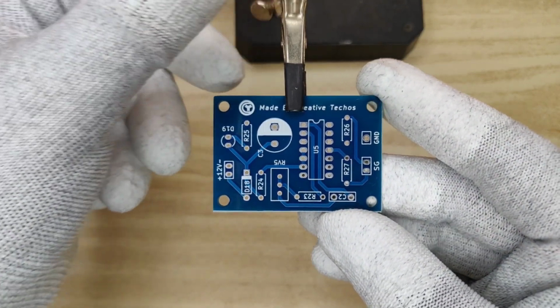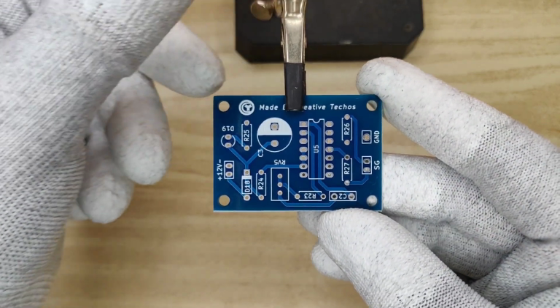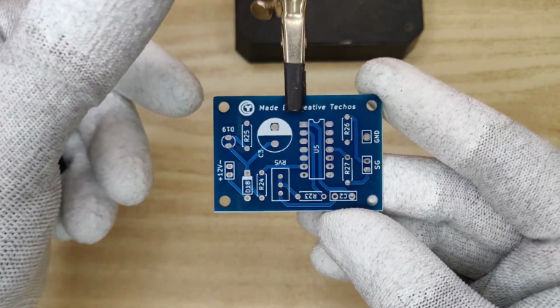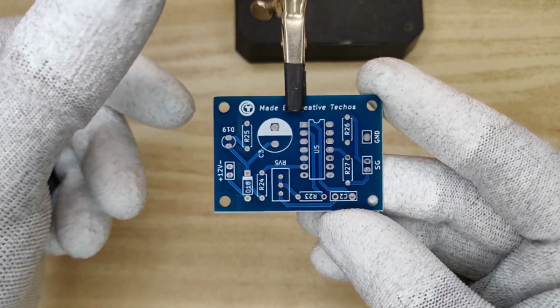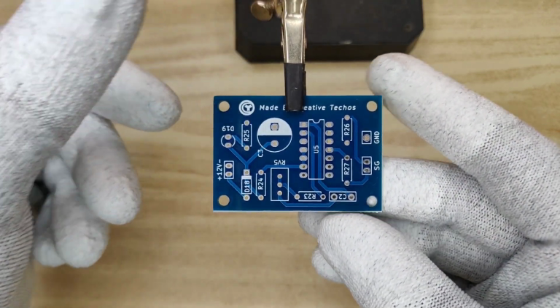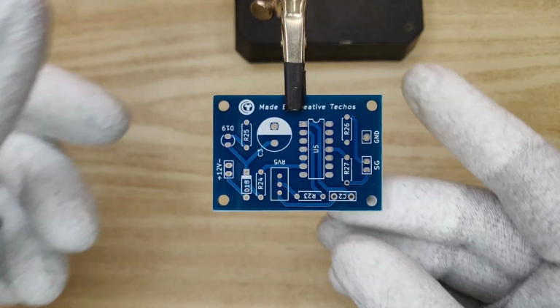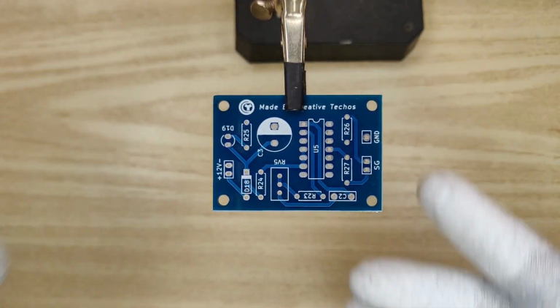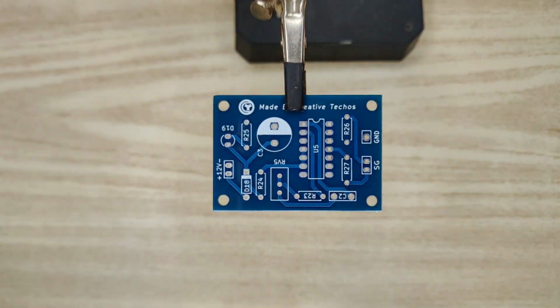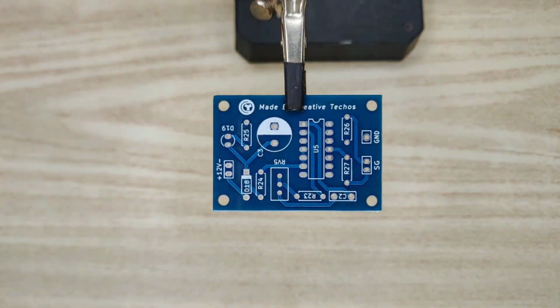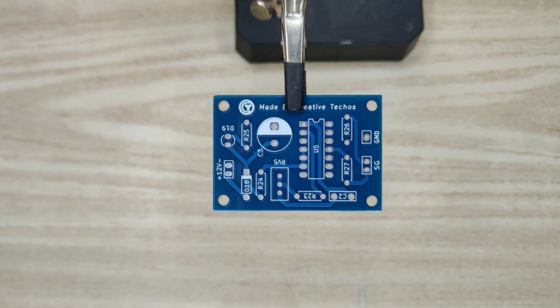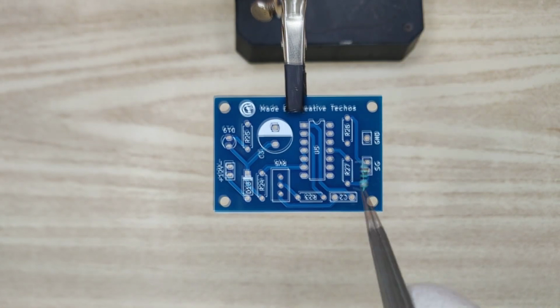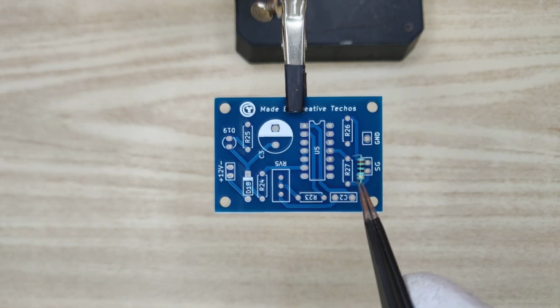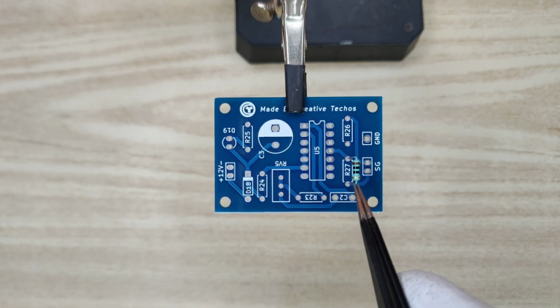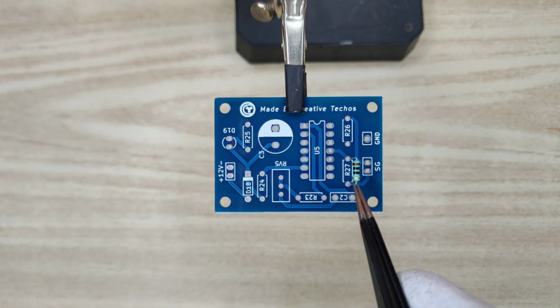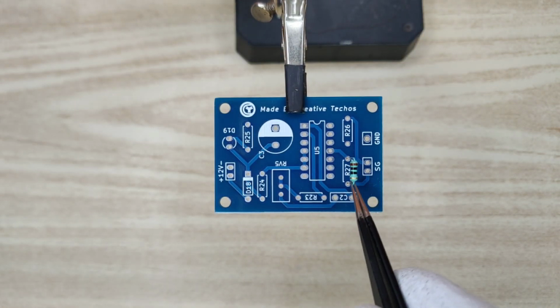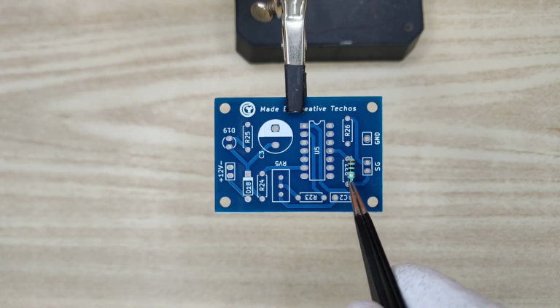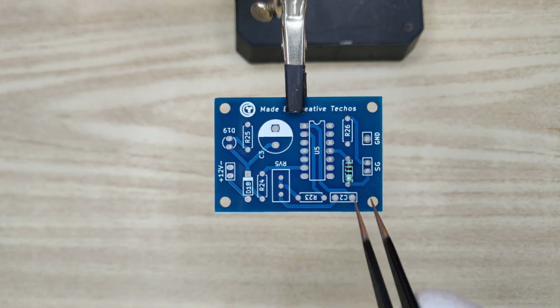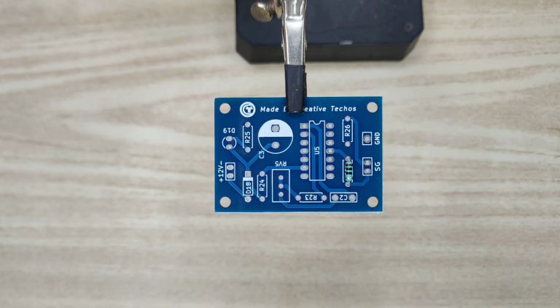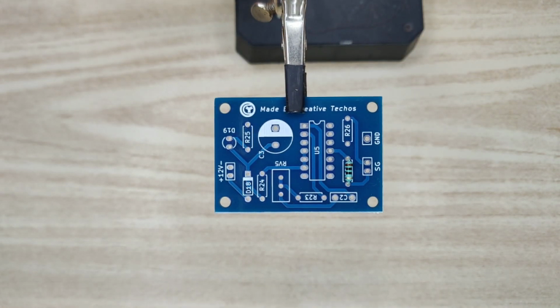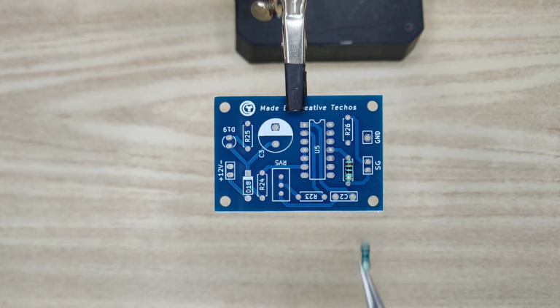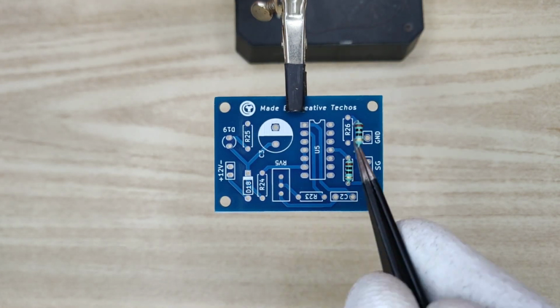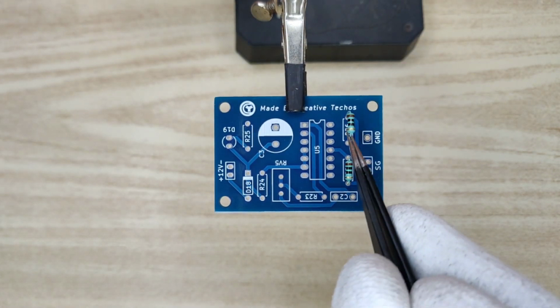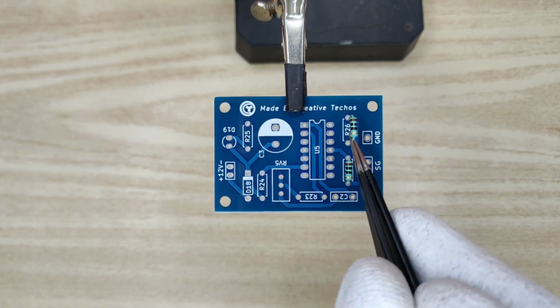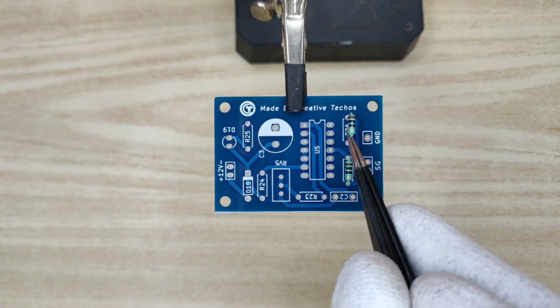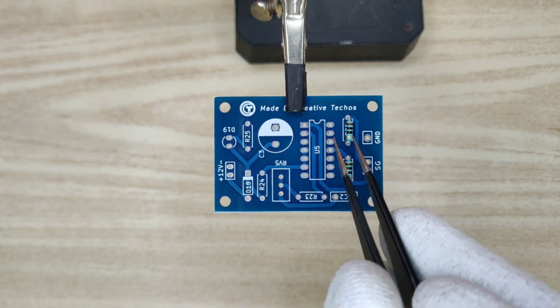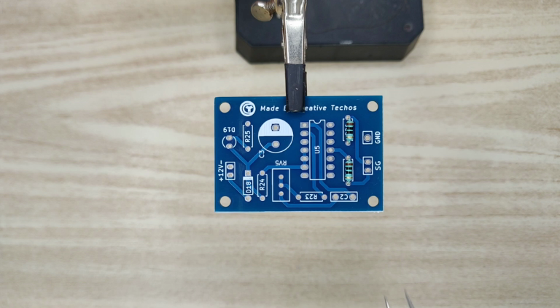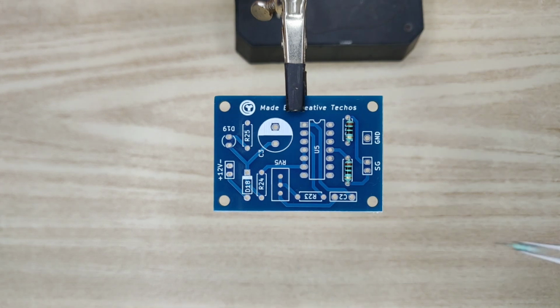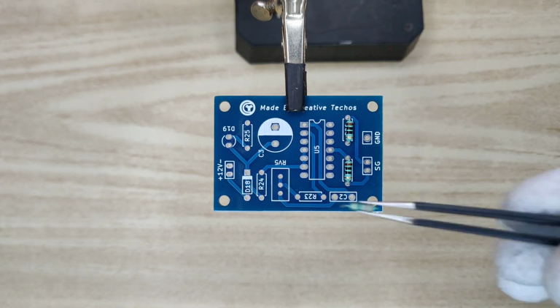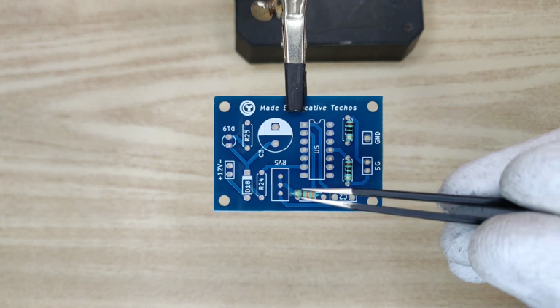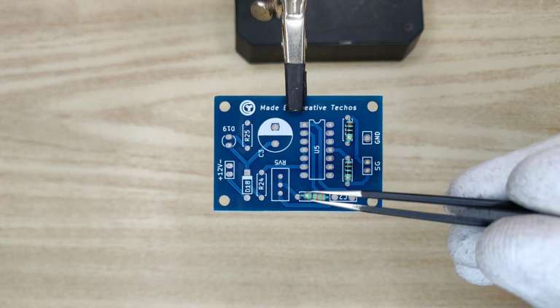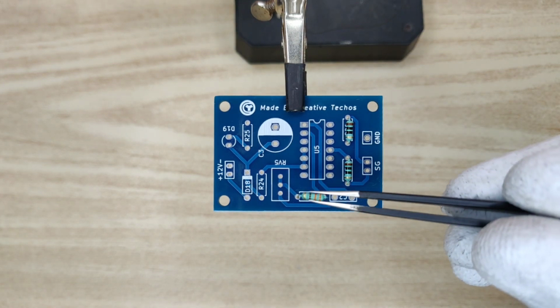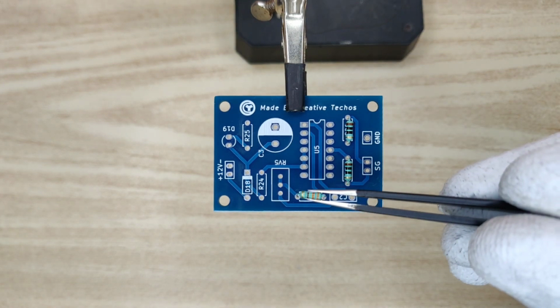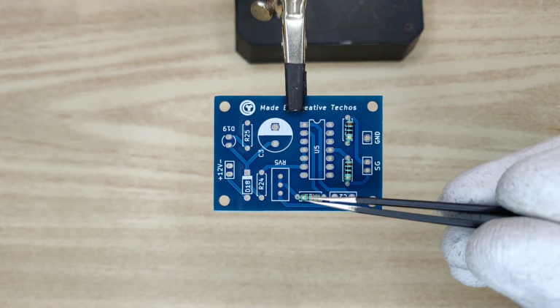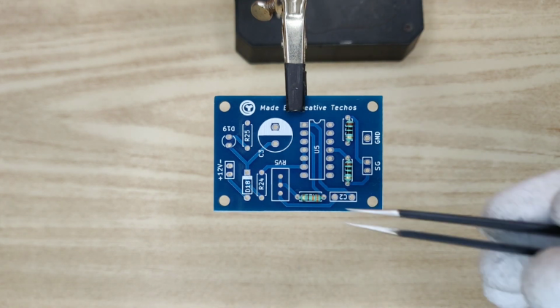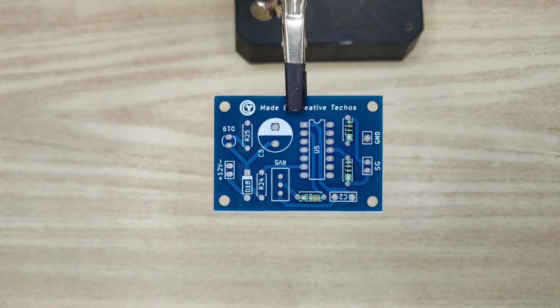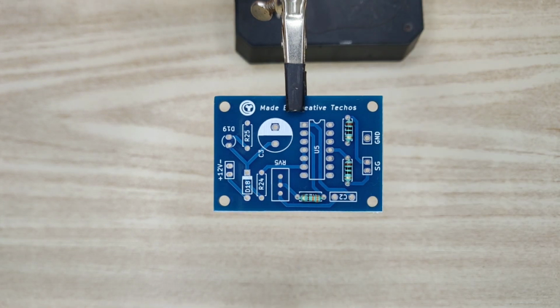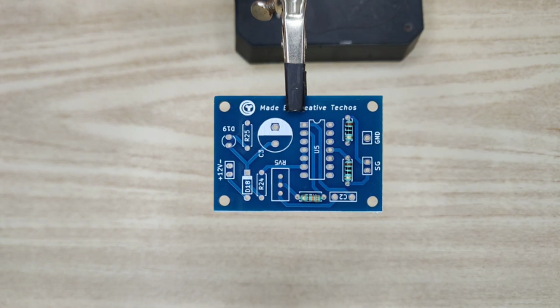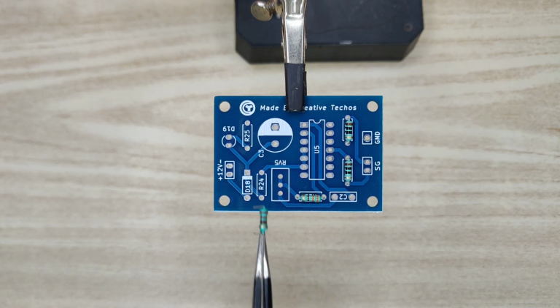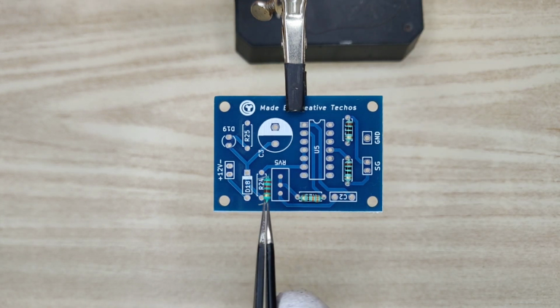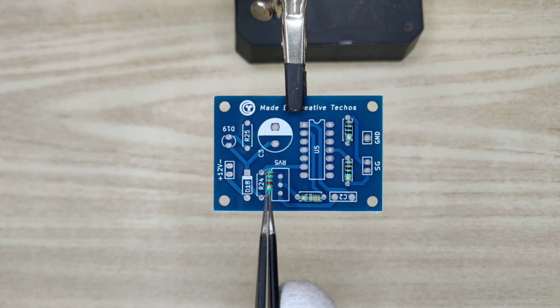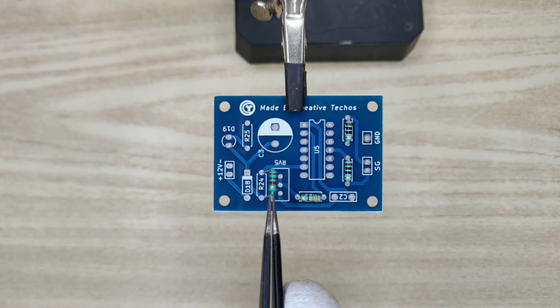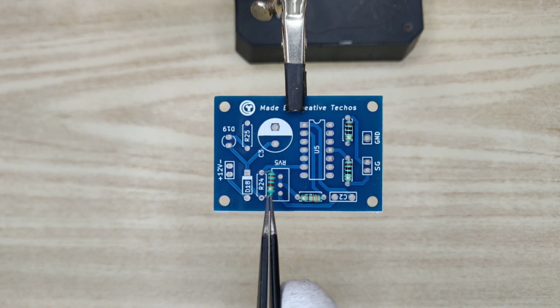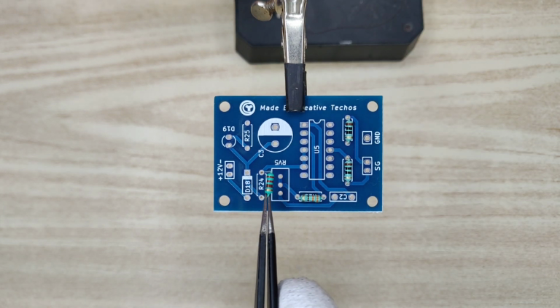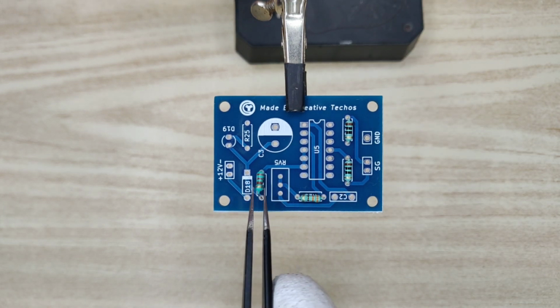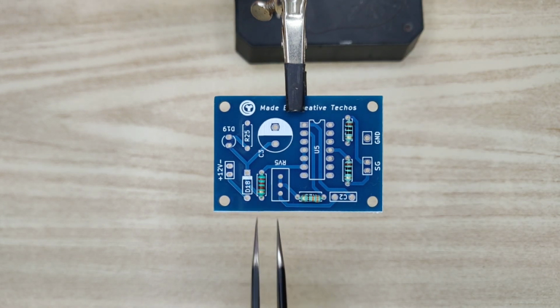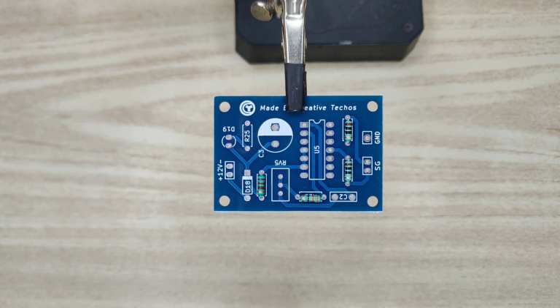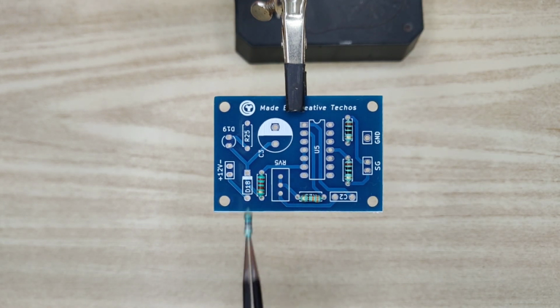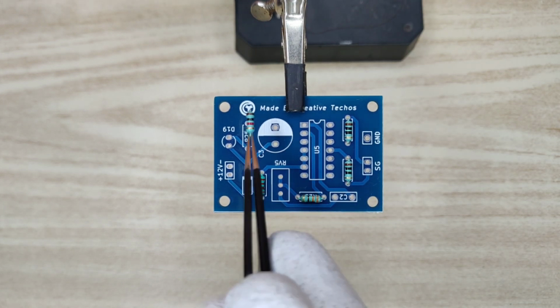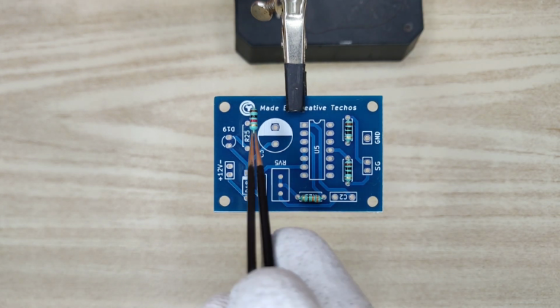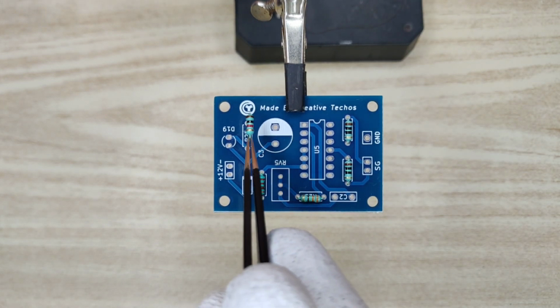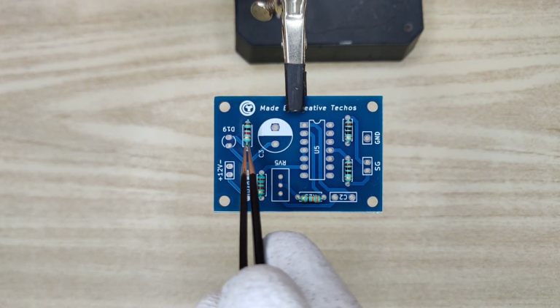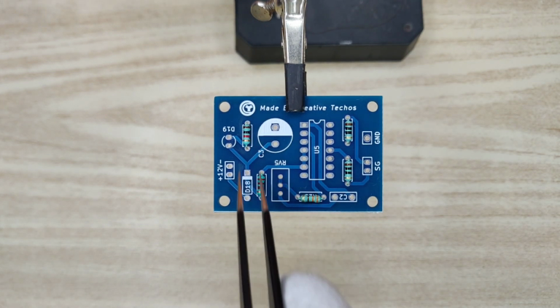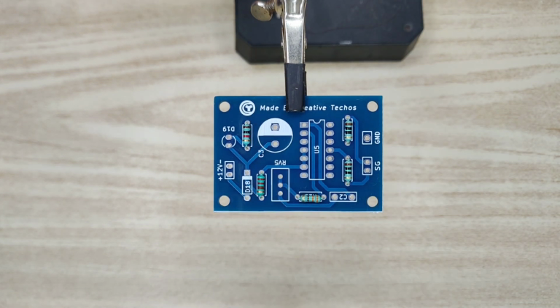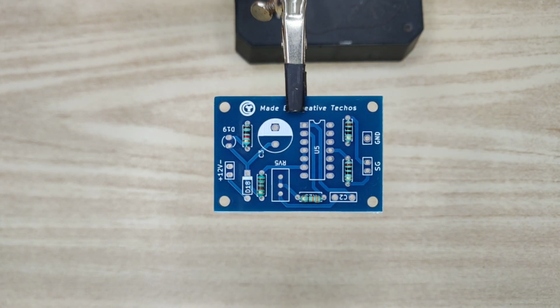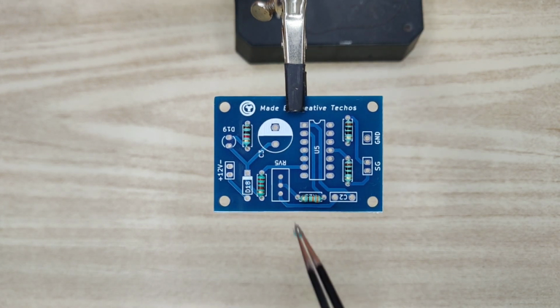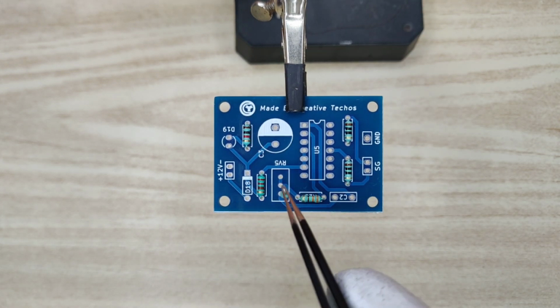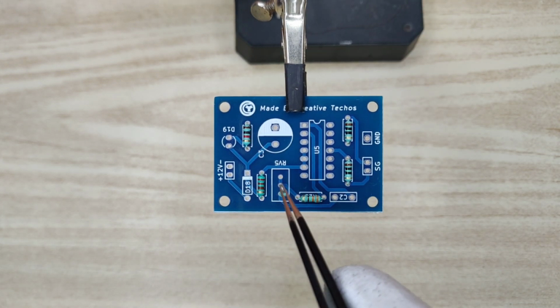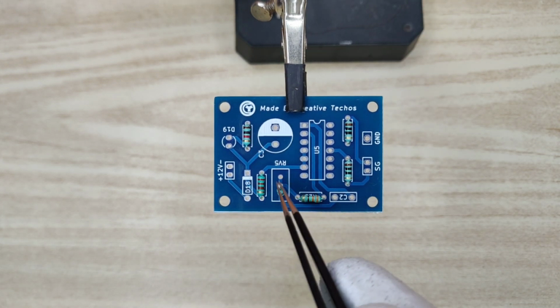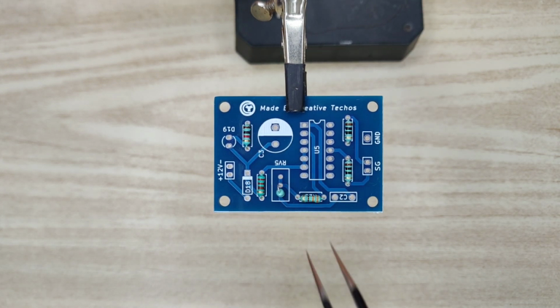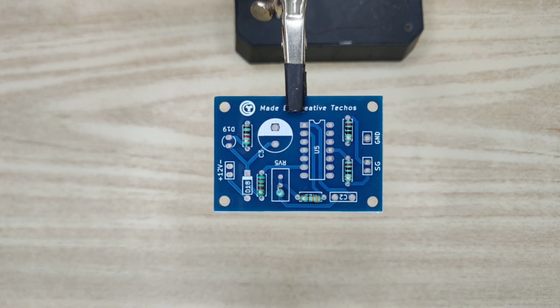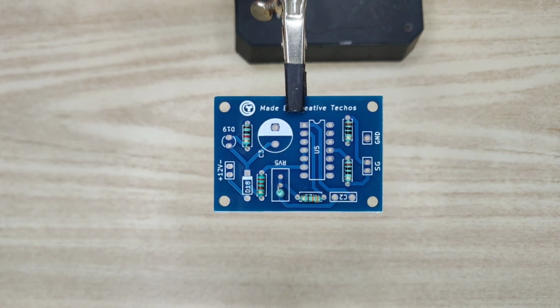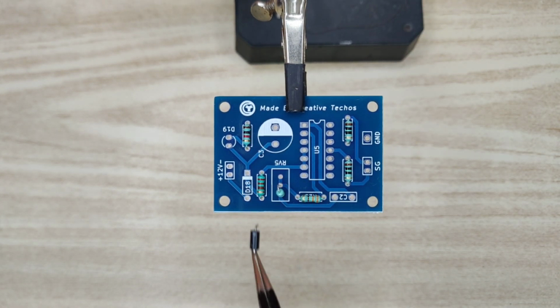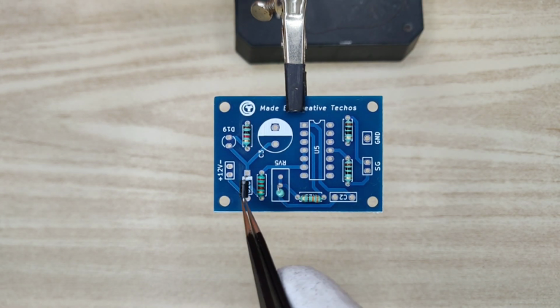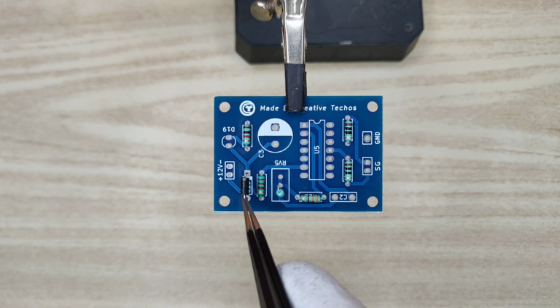Now let's place all the components on PCB according to the circuit diagram. Download link is in the video description.